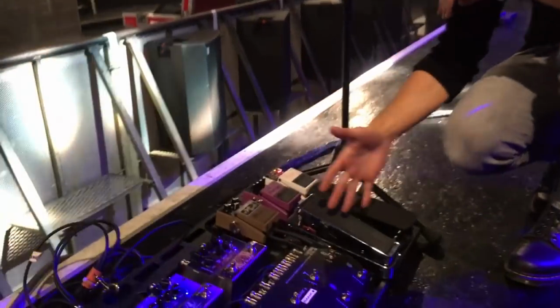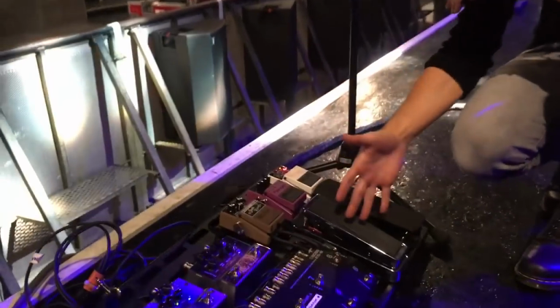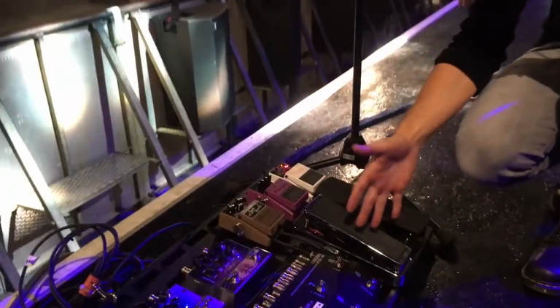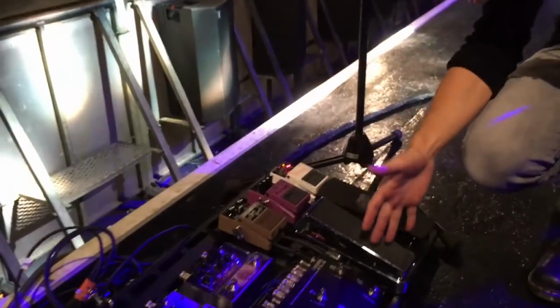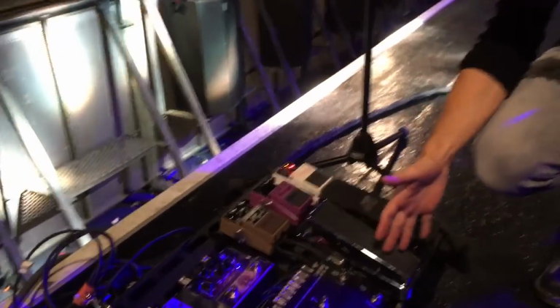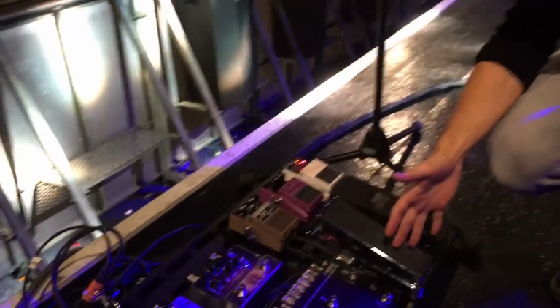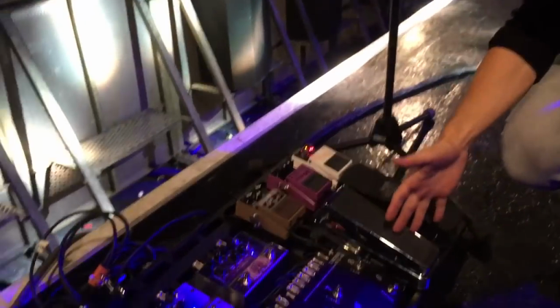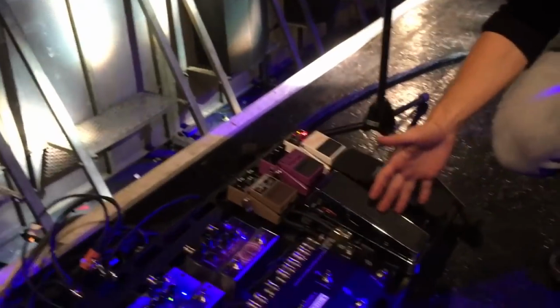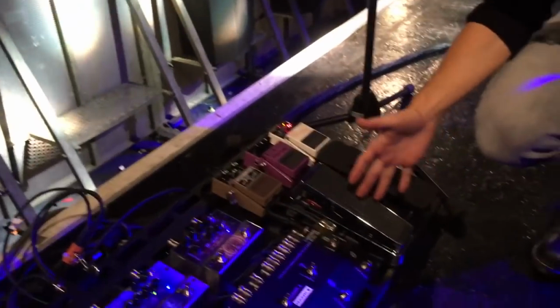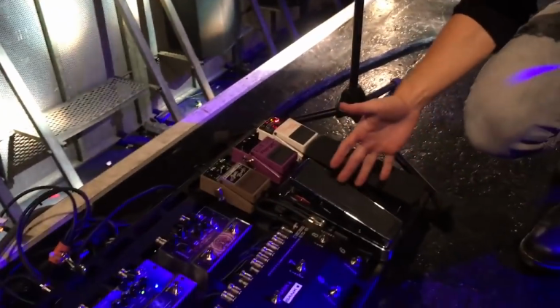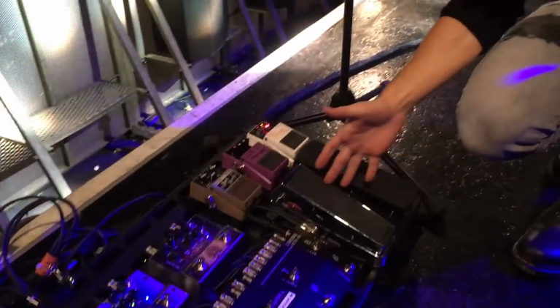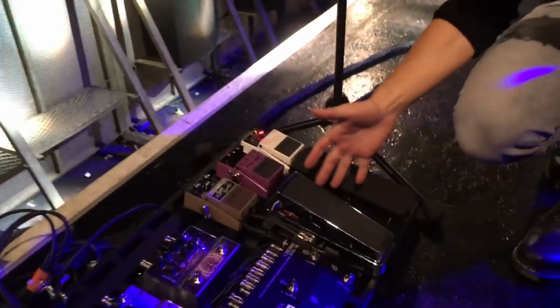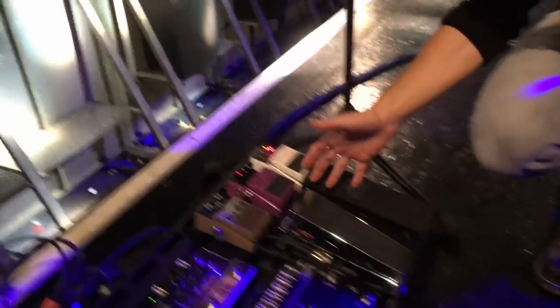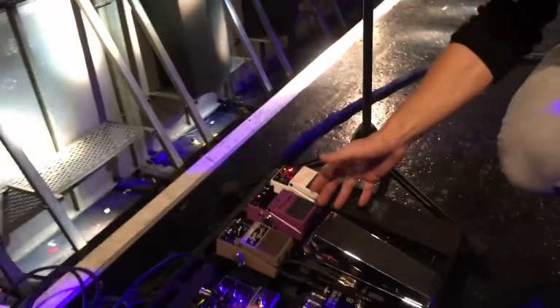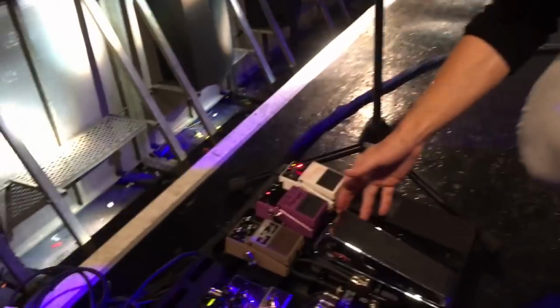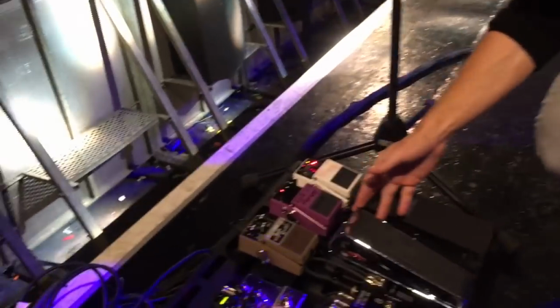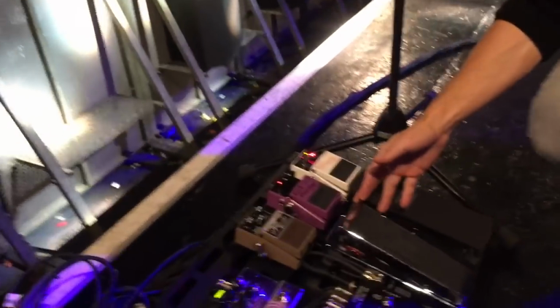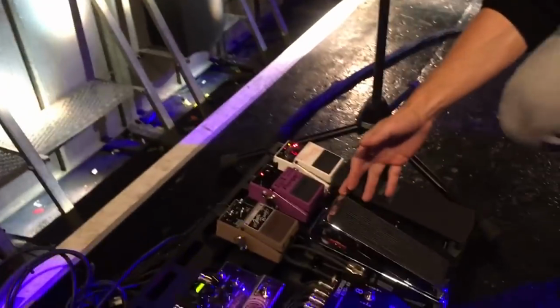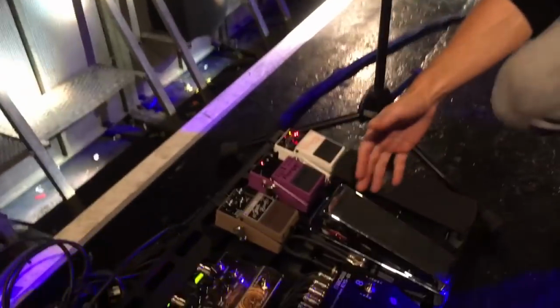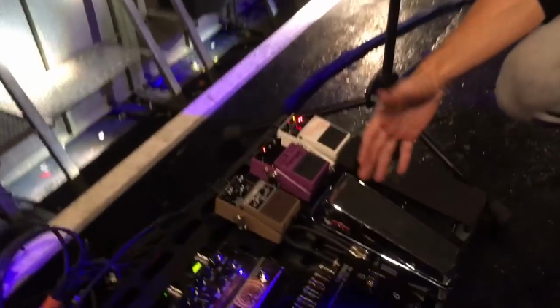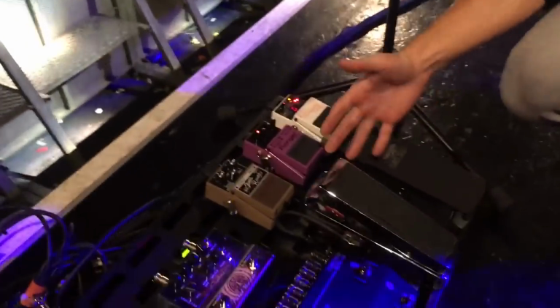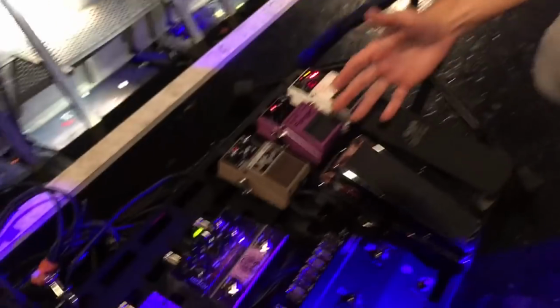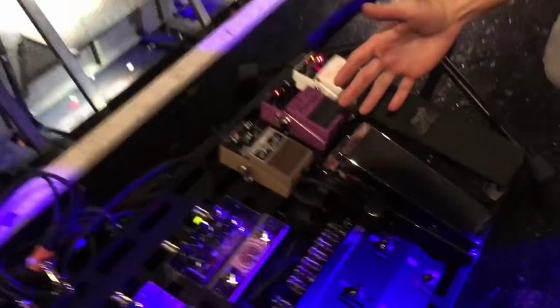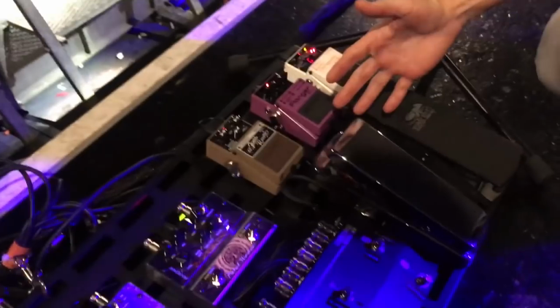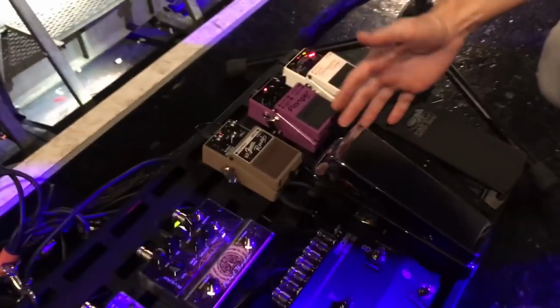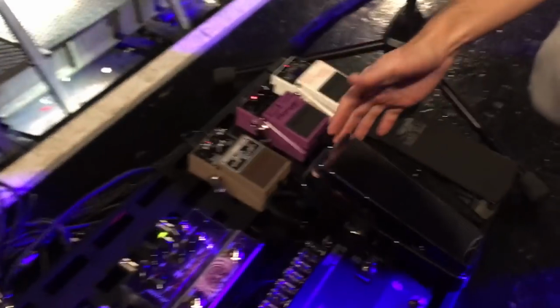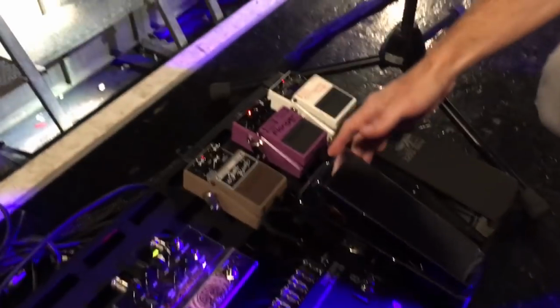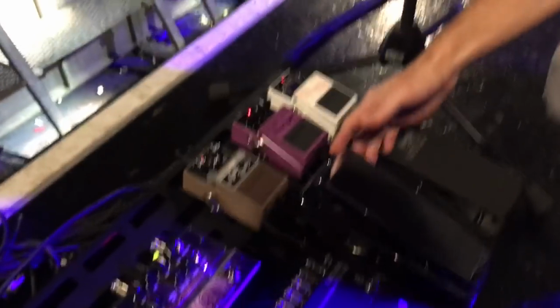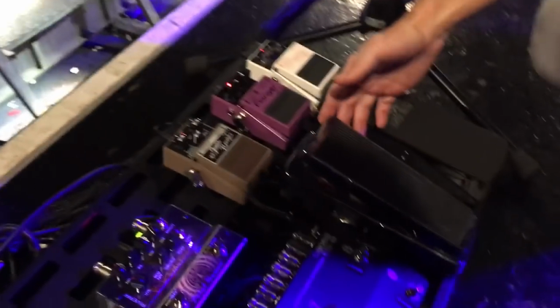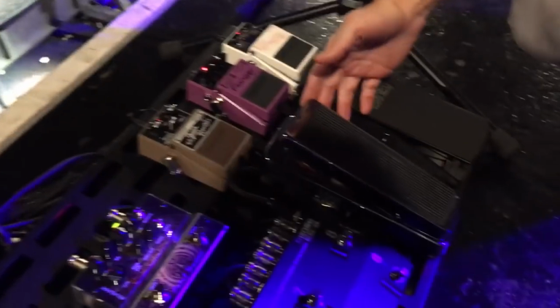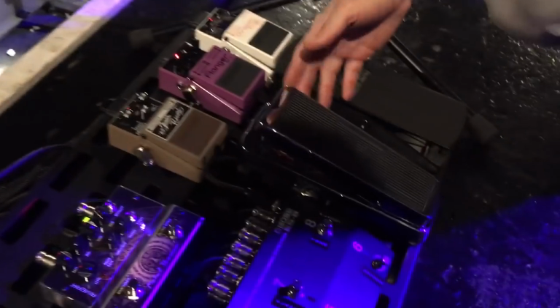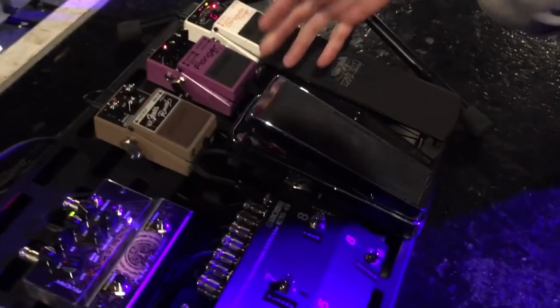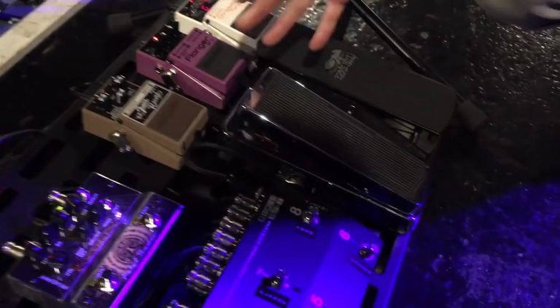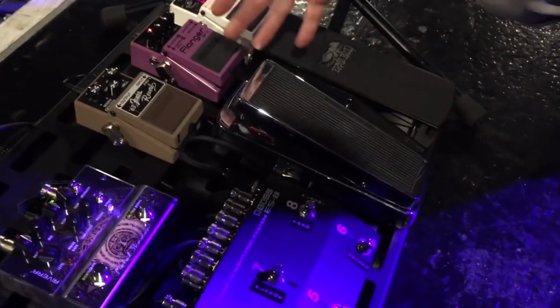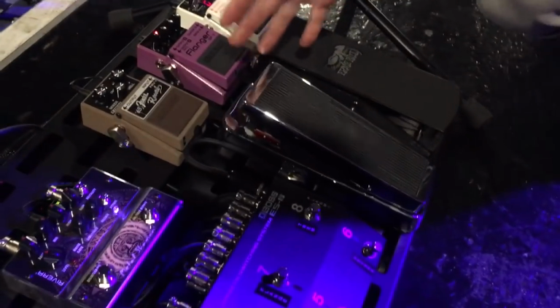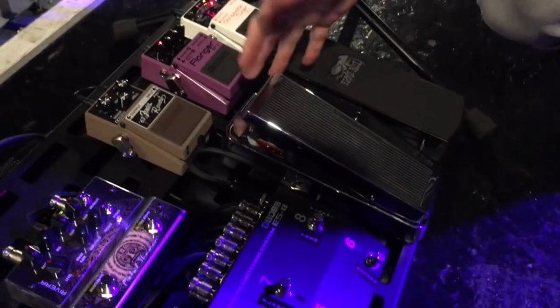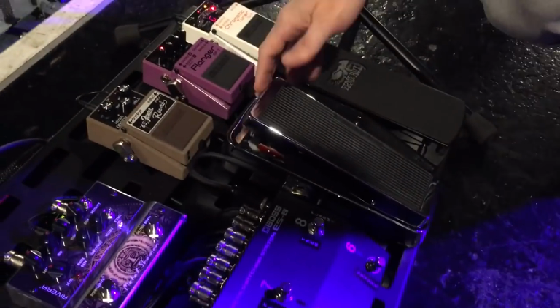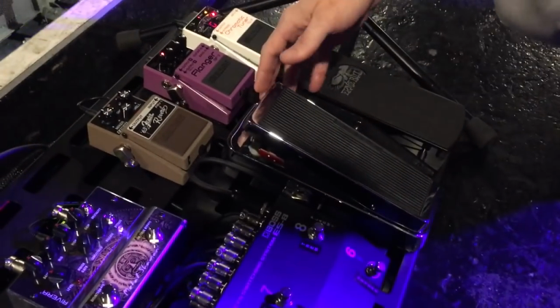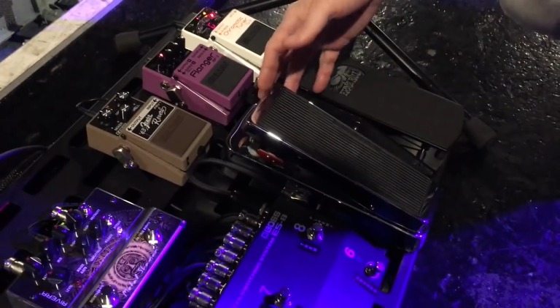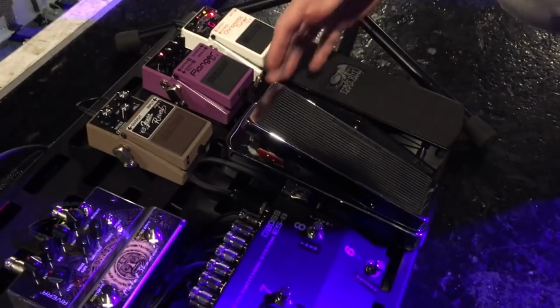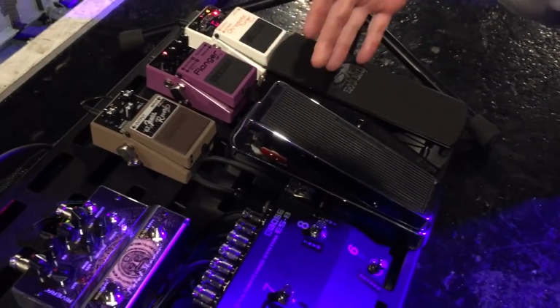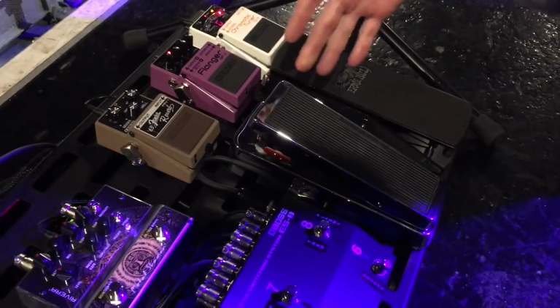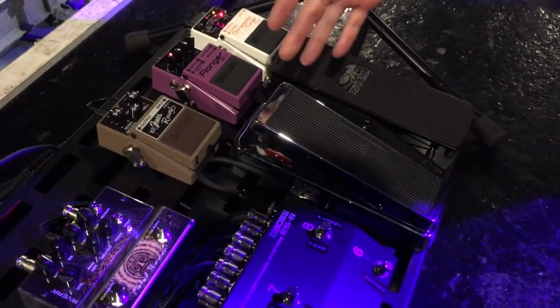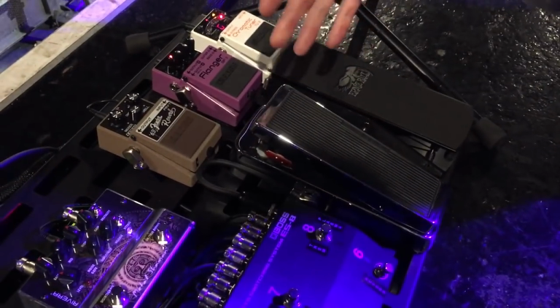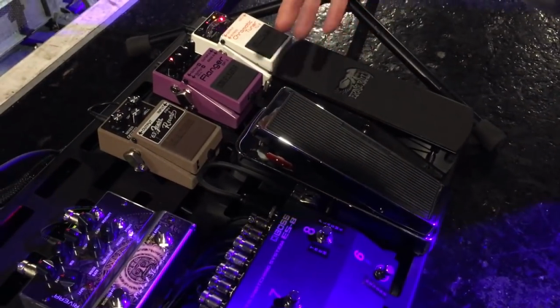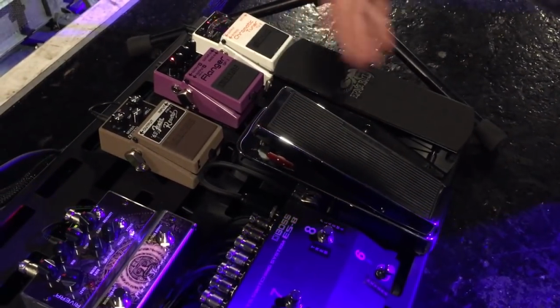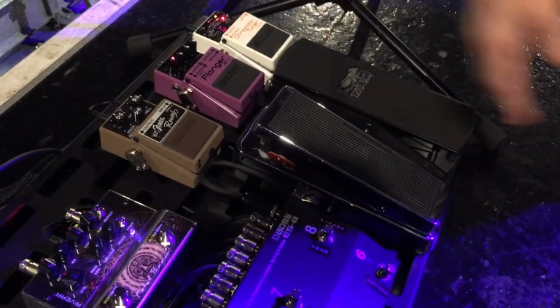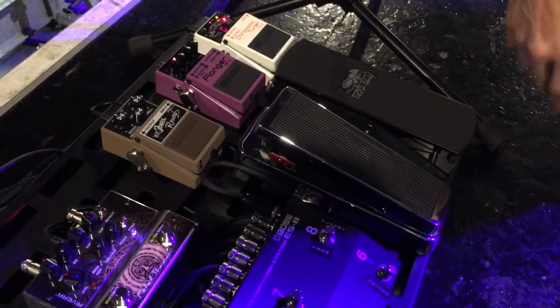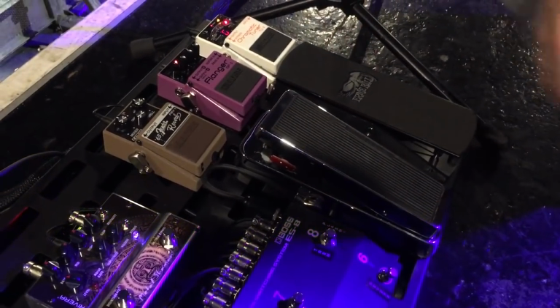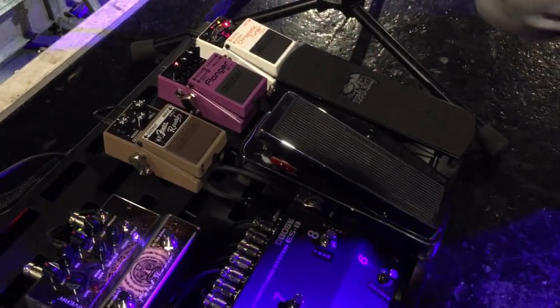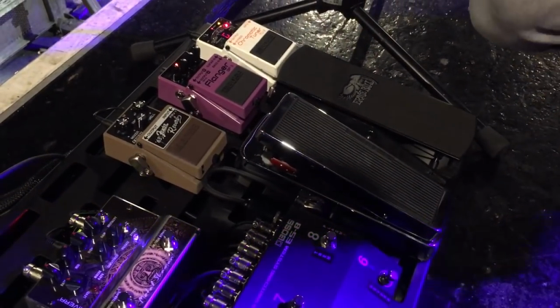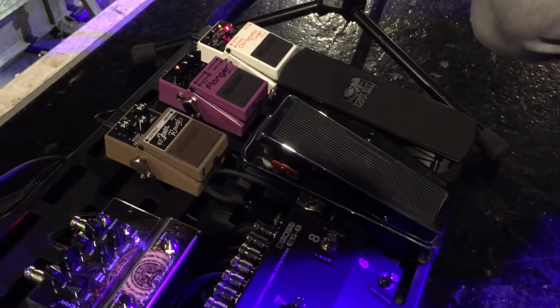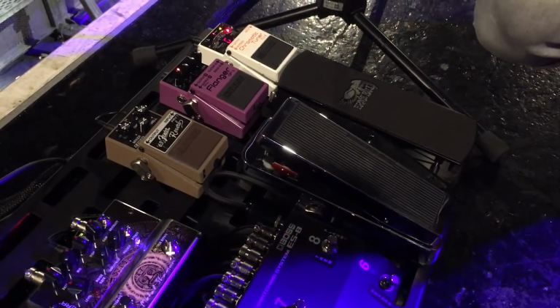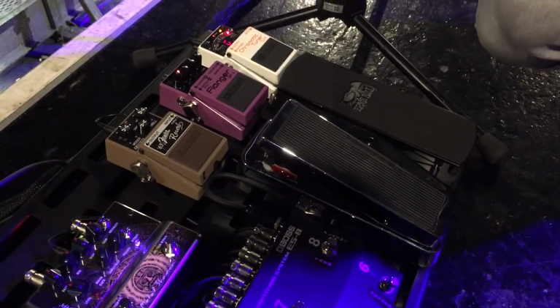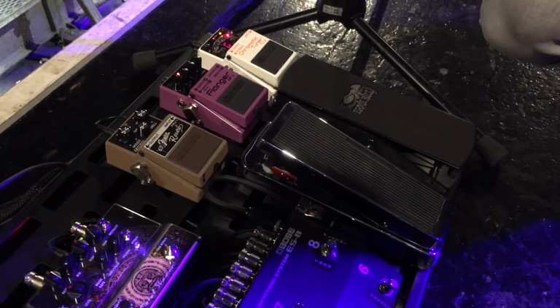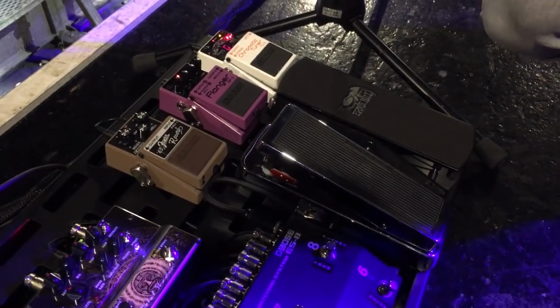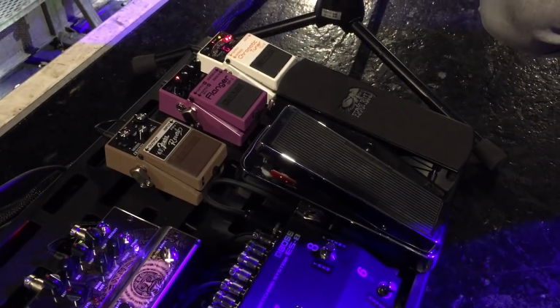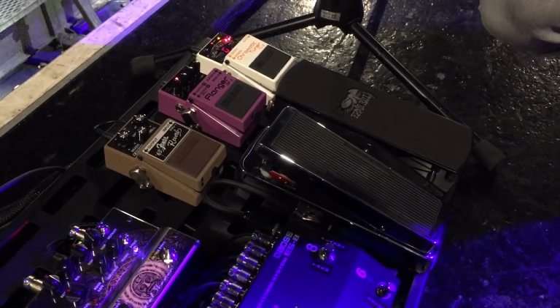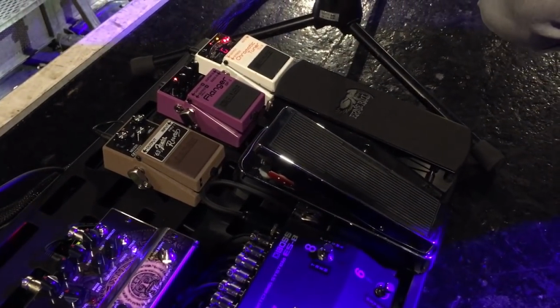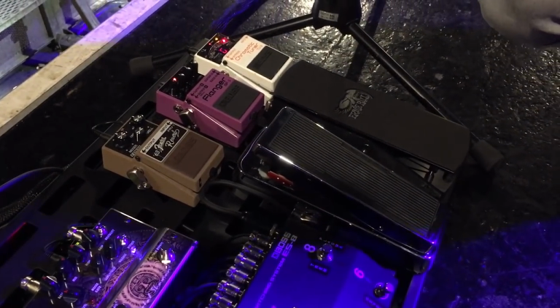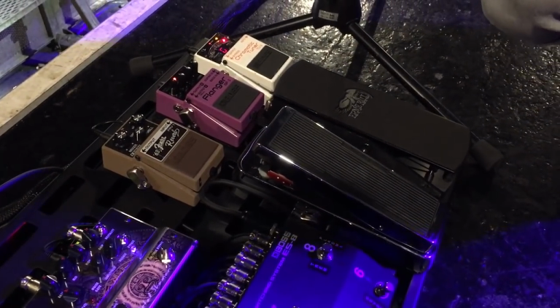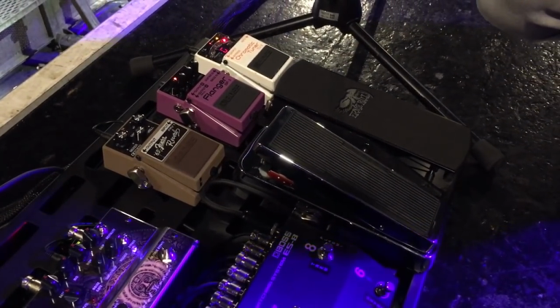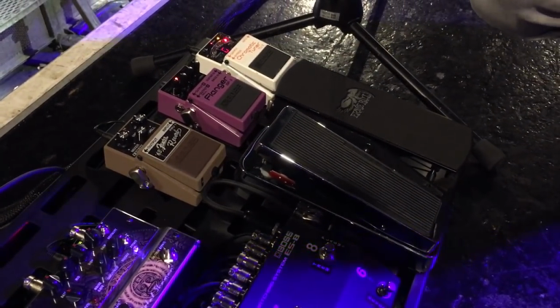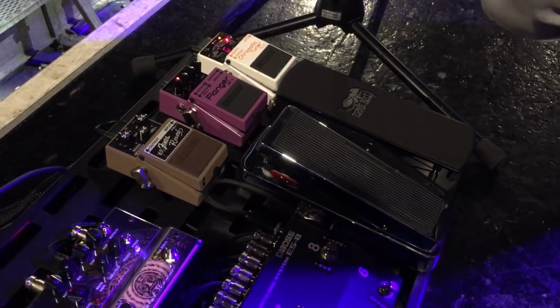Obviously I don't even need to say anything about the Dunlop 535Q in chrome — how cool does that look? It sounds equally amazing.